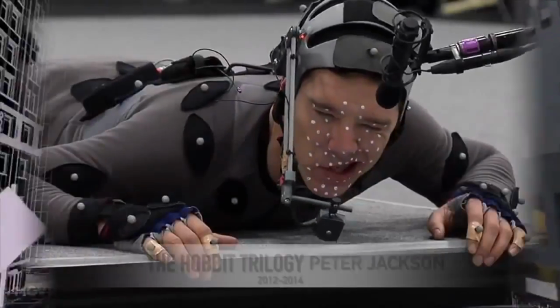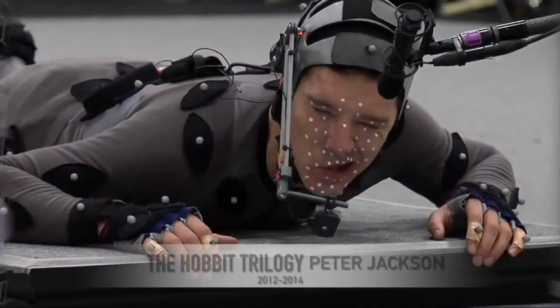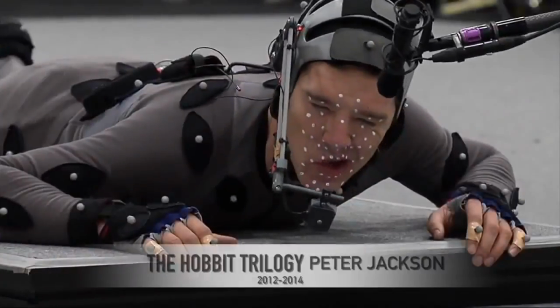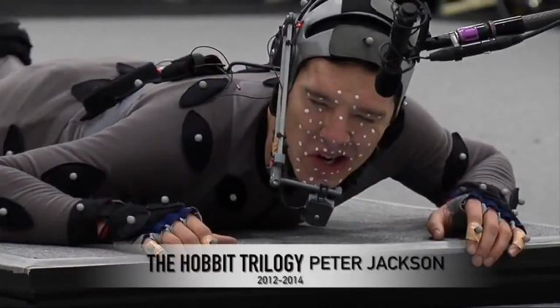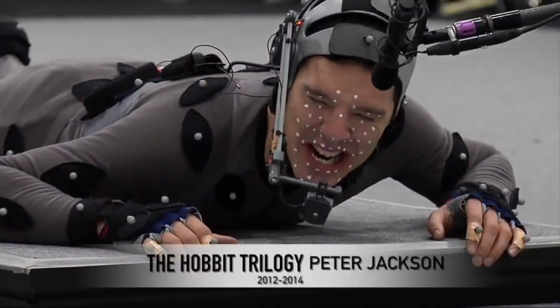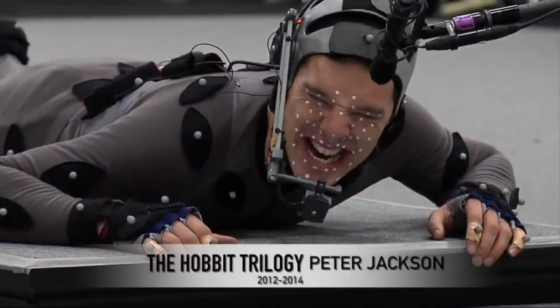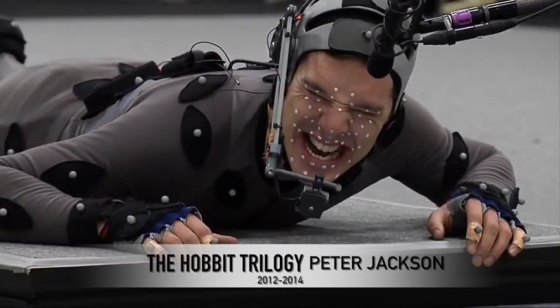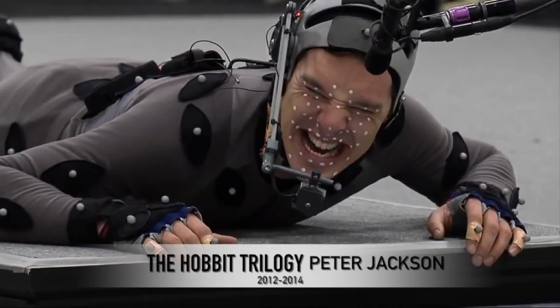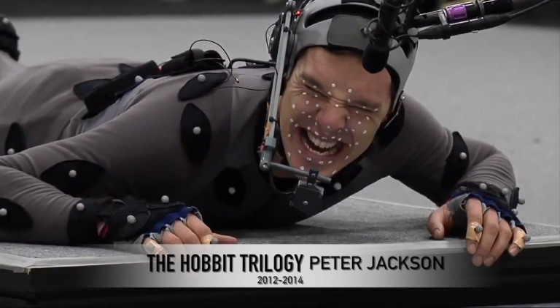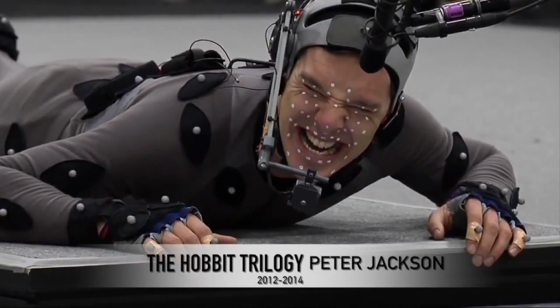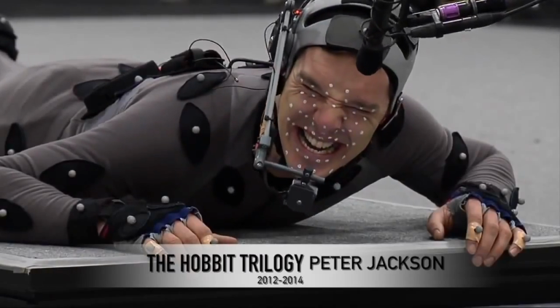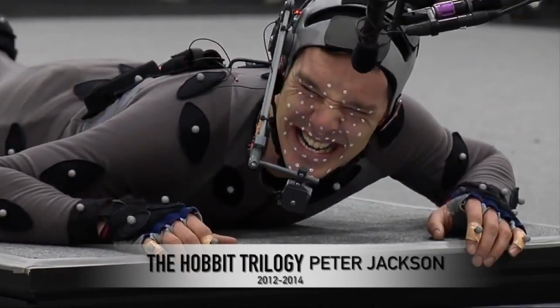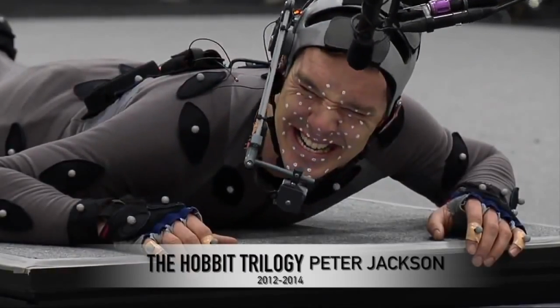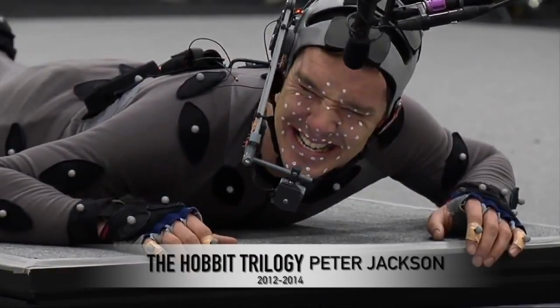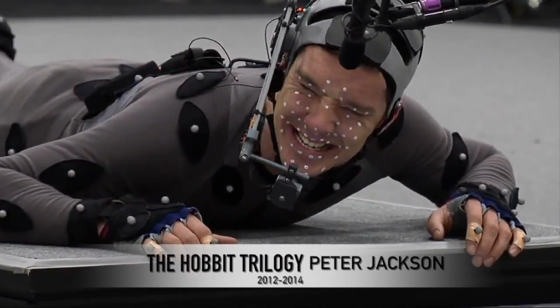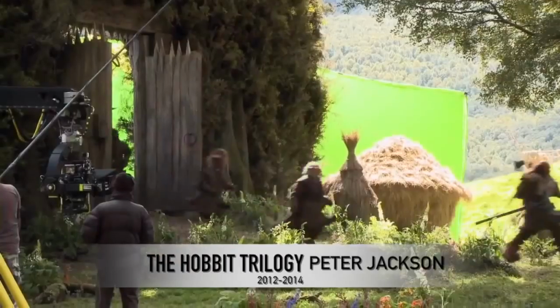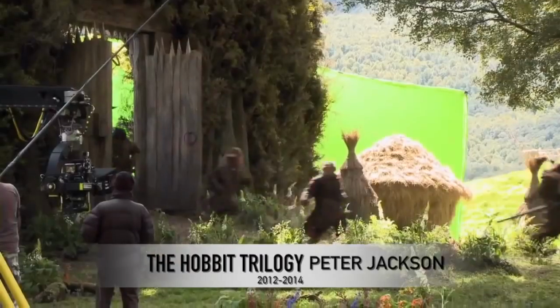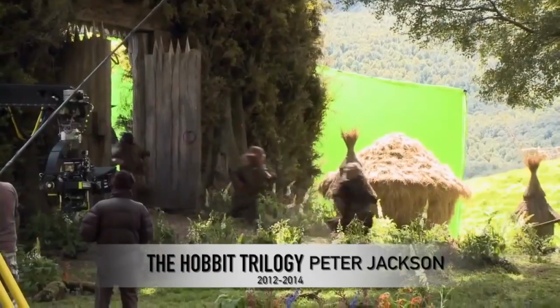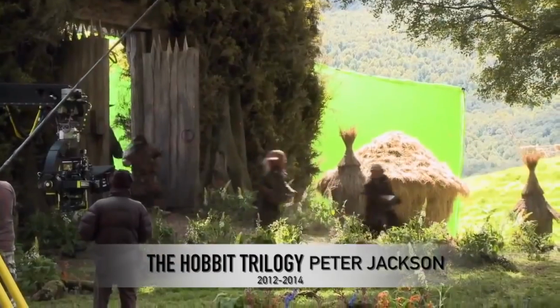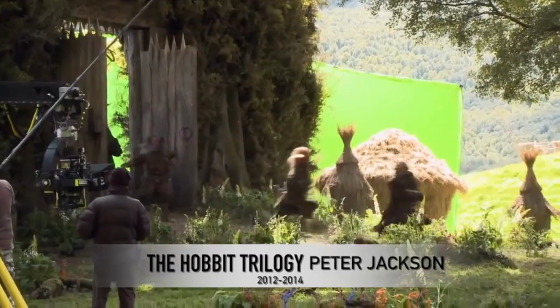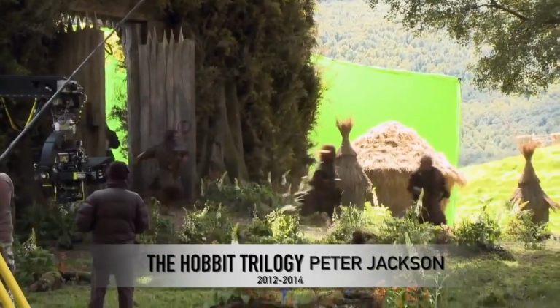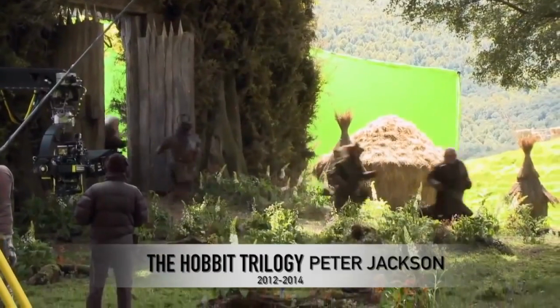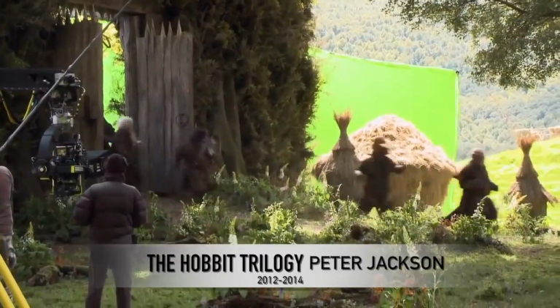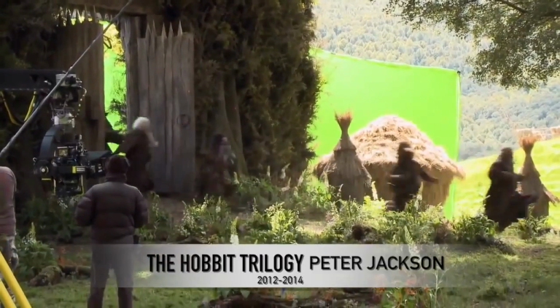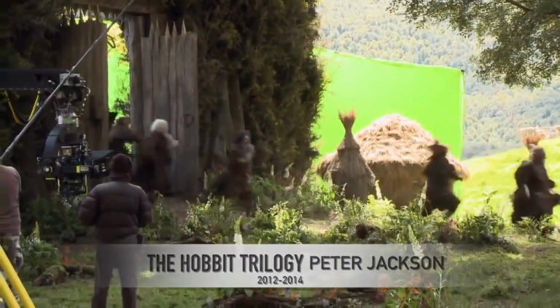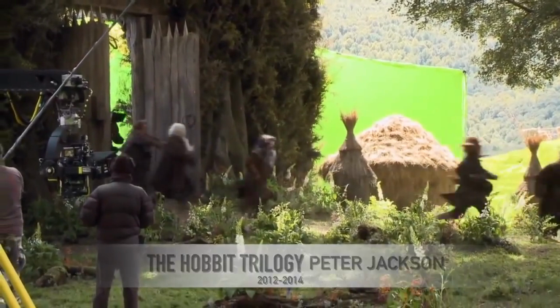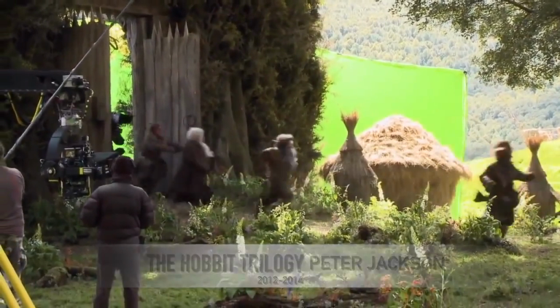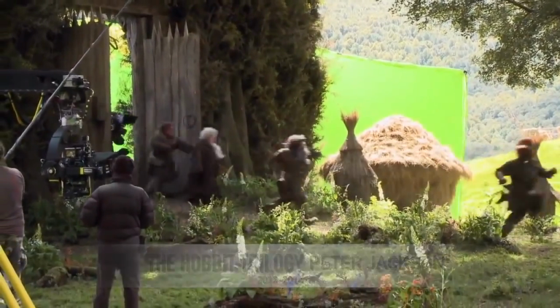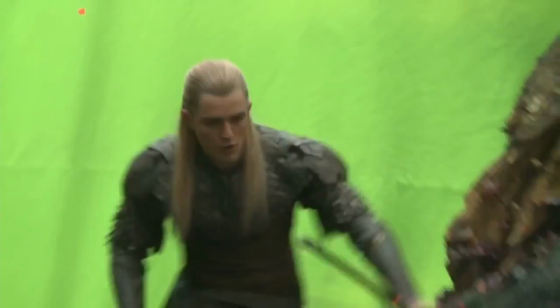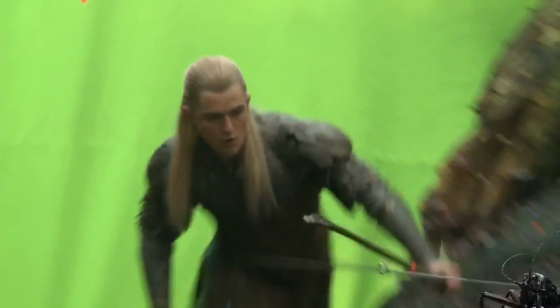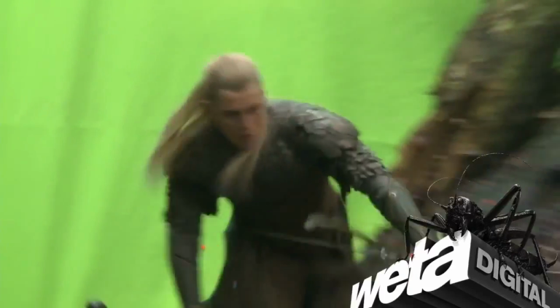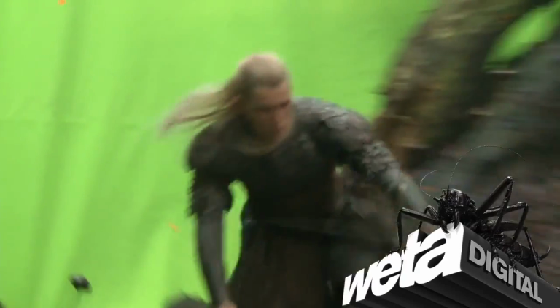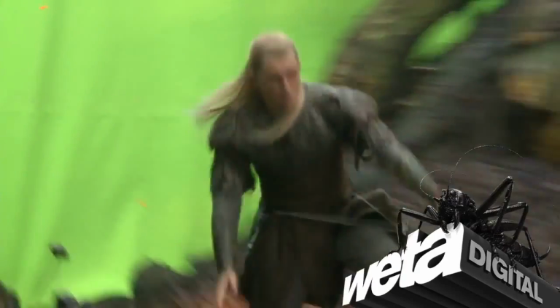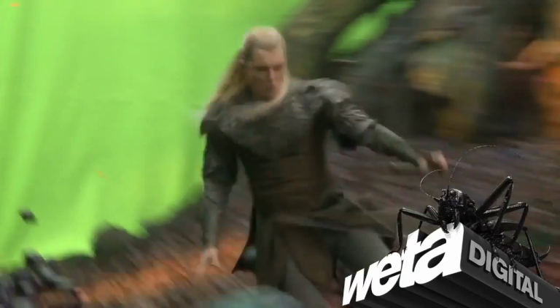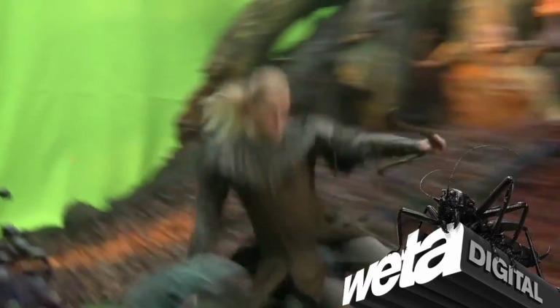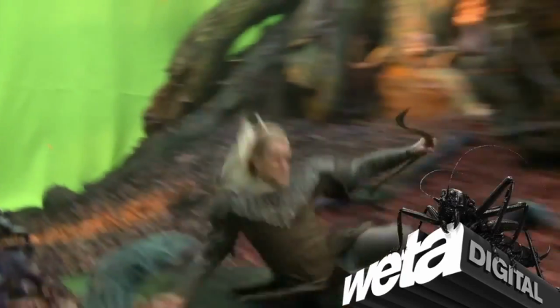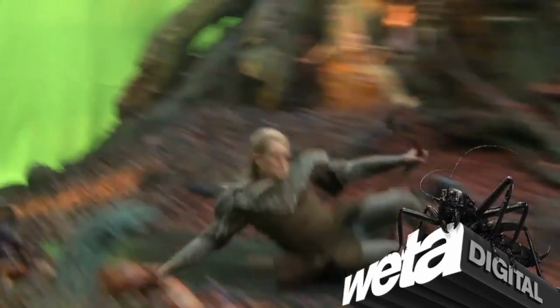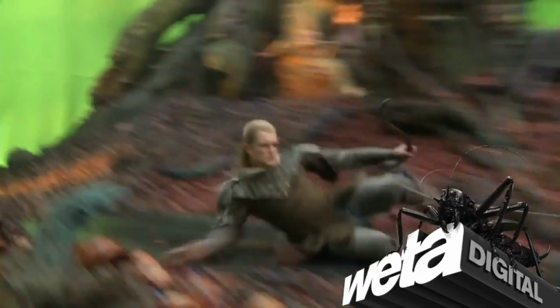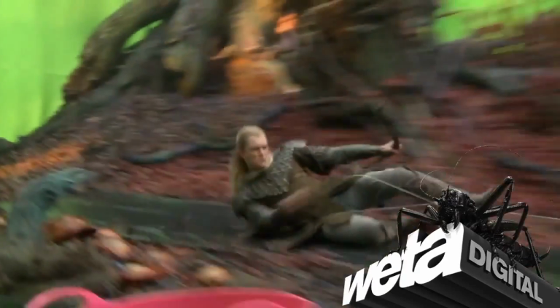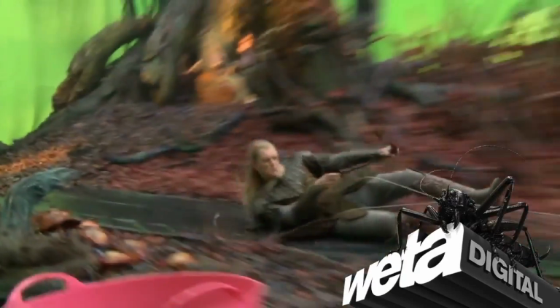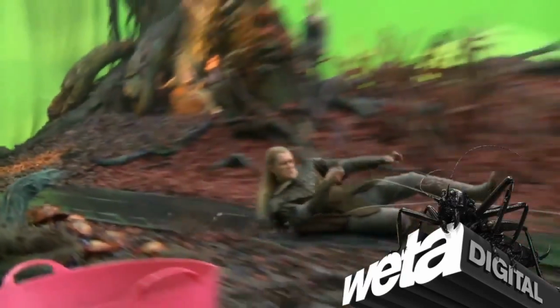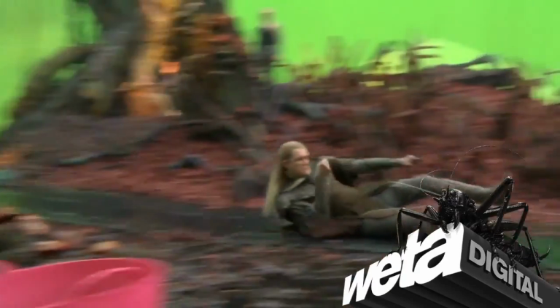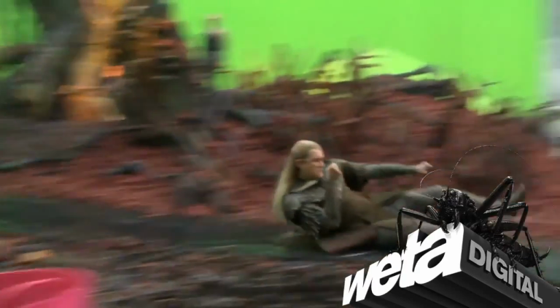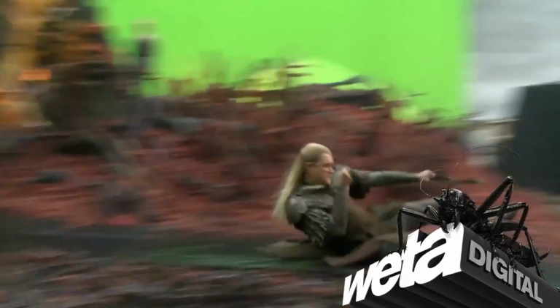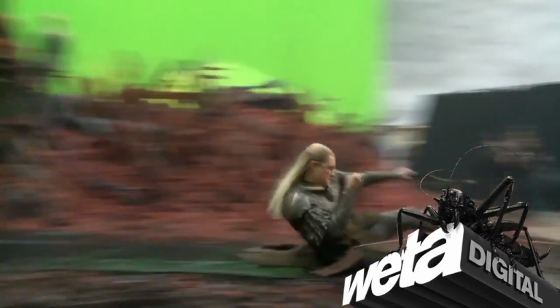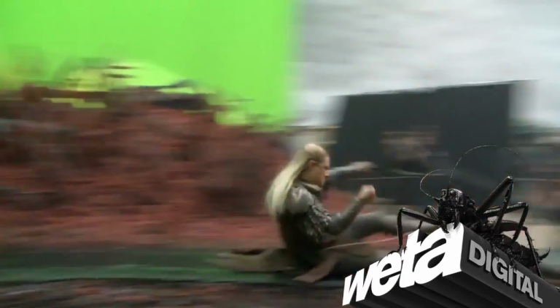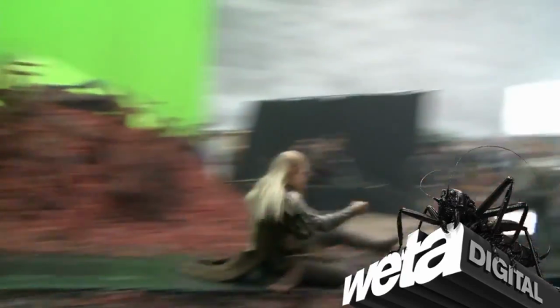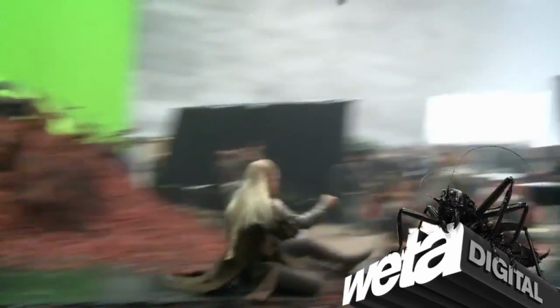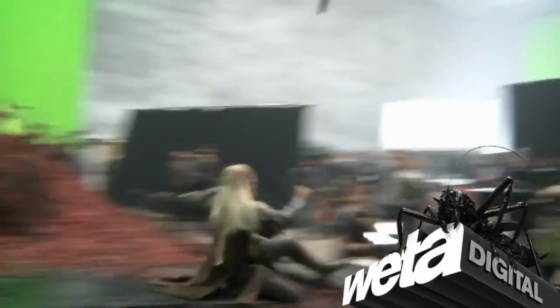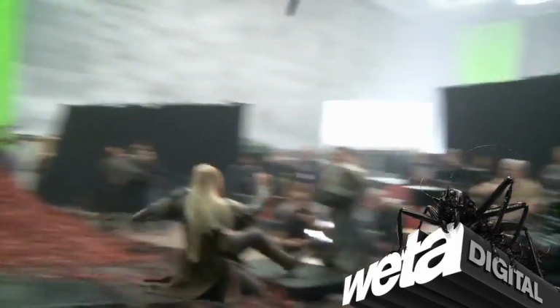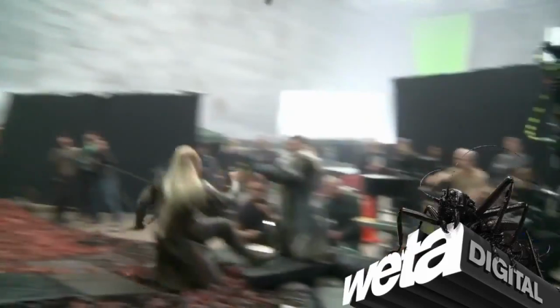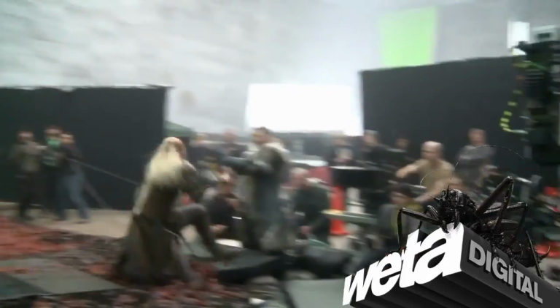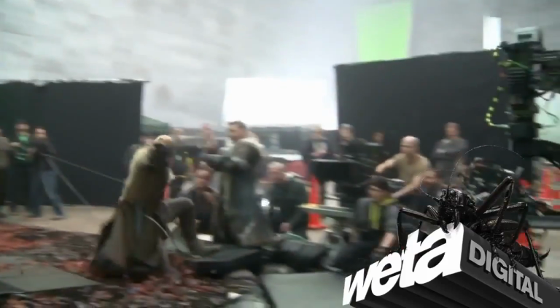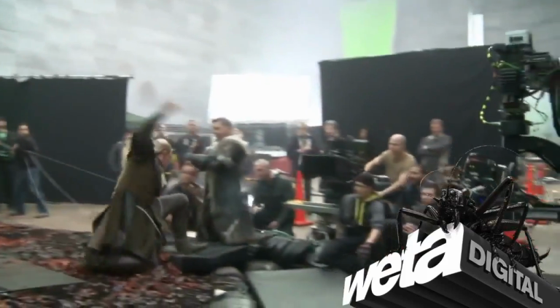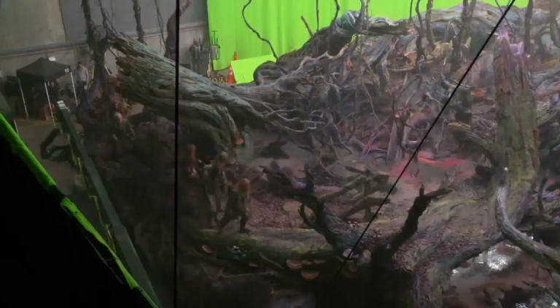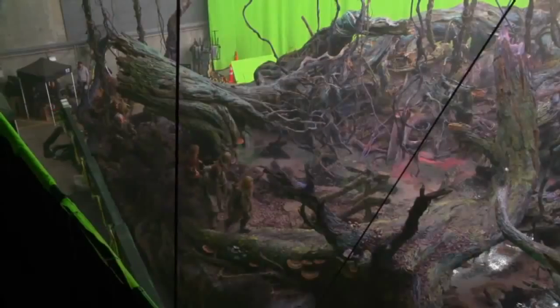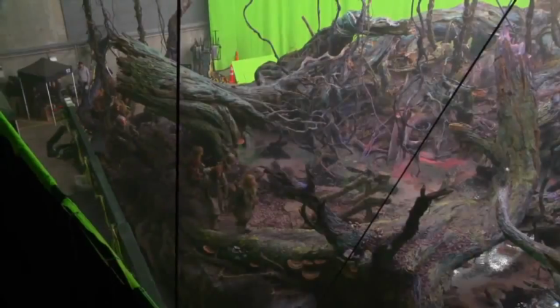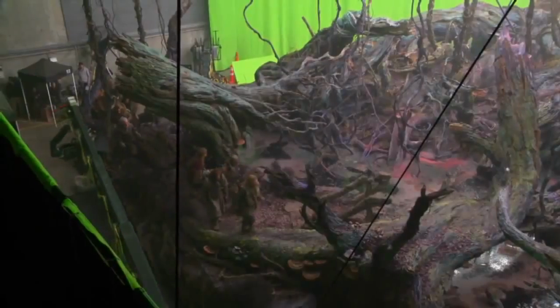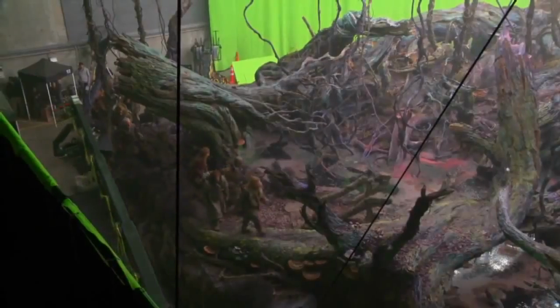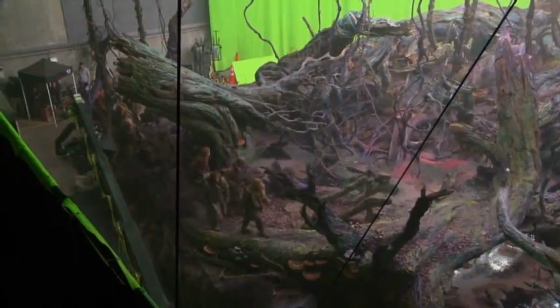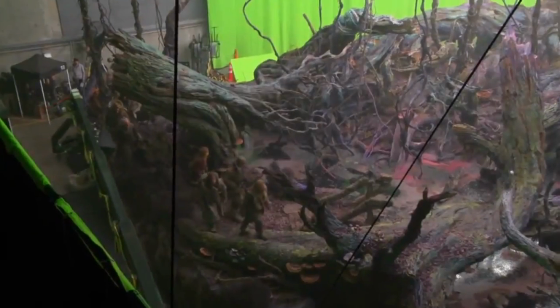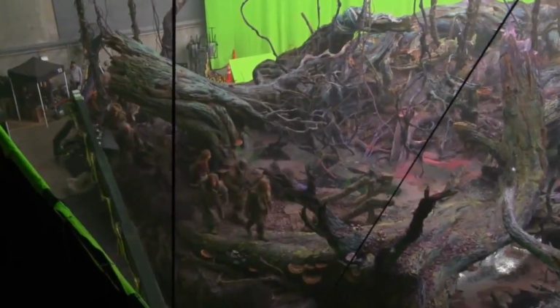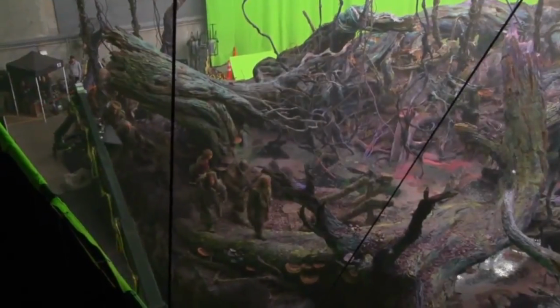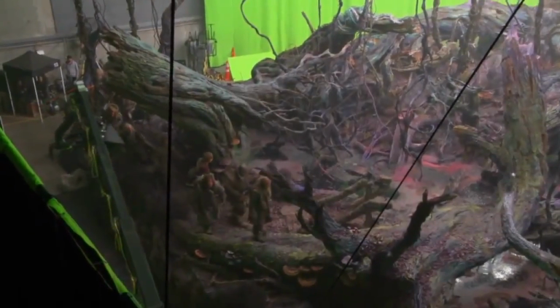With more computer-generated faces in The Hobbit, visual effects company Way2Digital helped create almost every shot as a digital set extension.